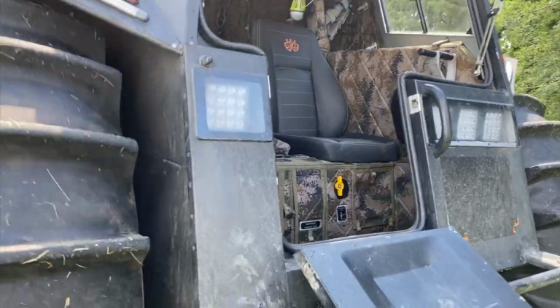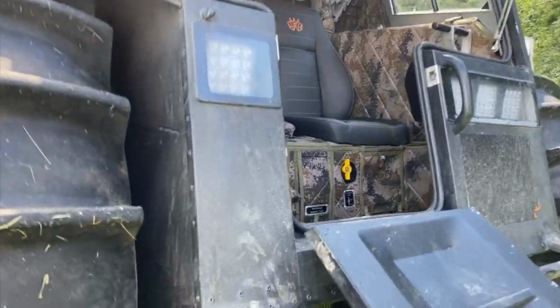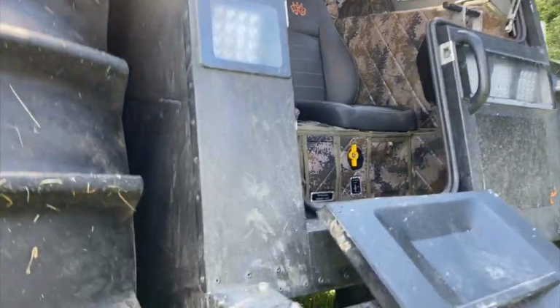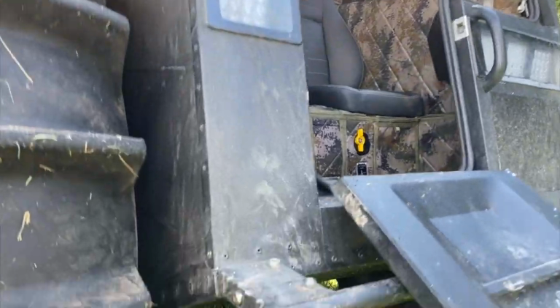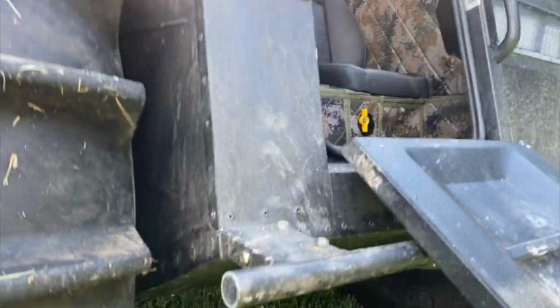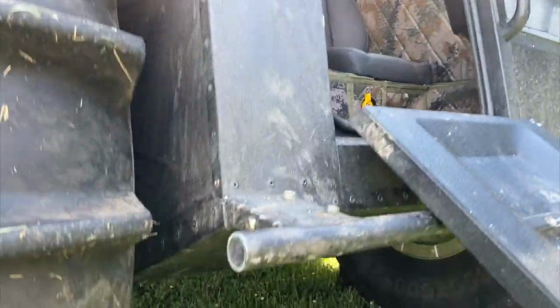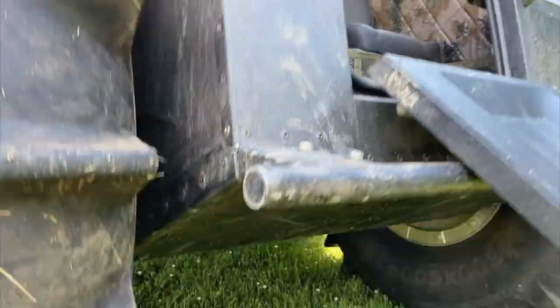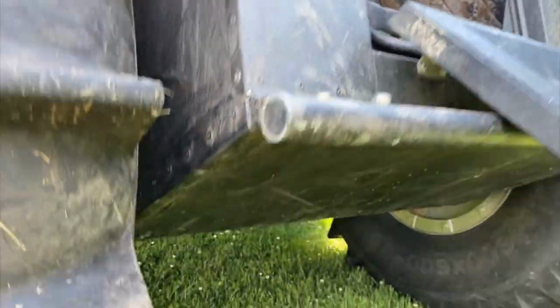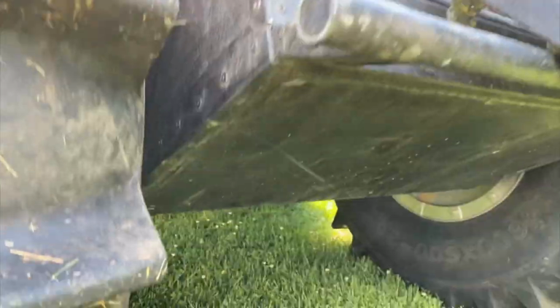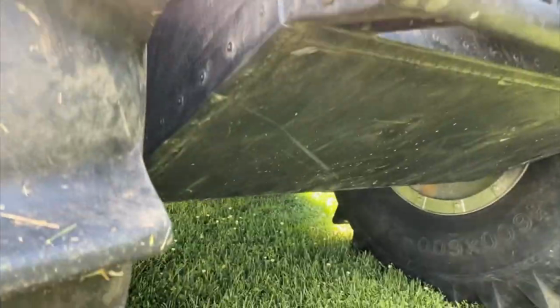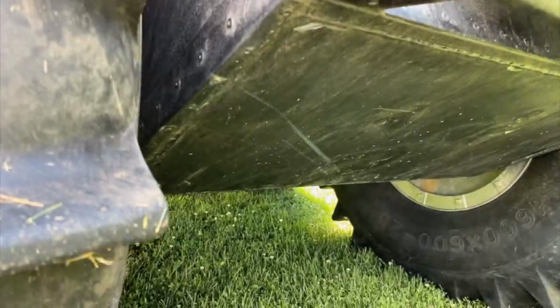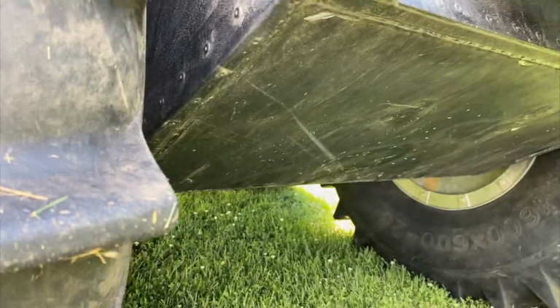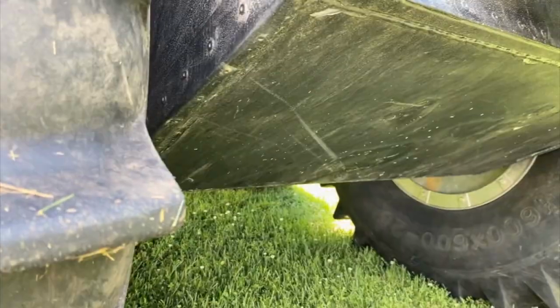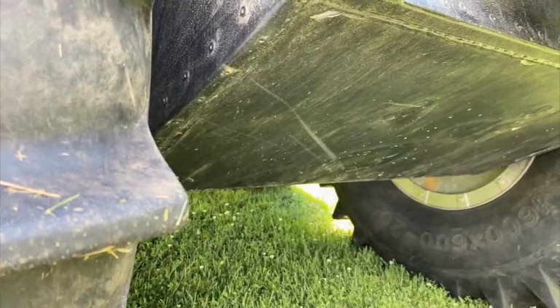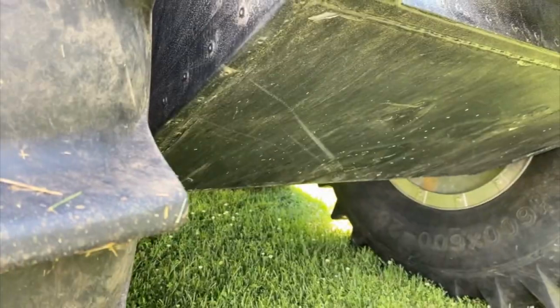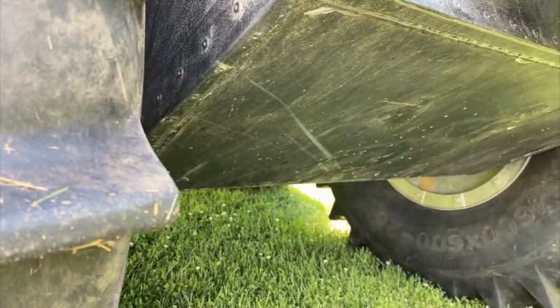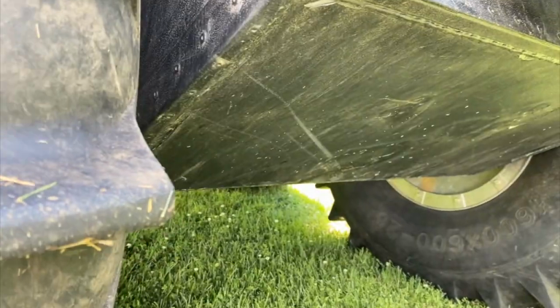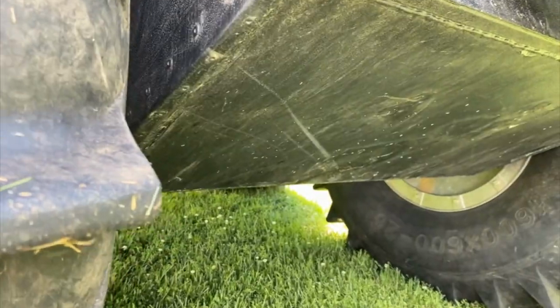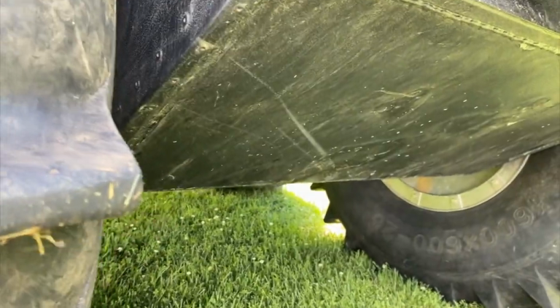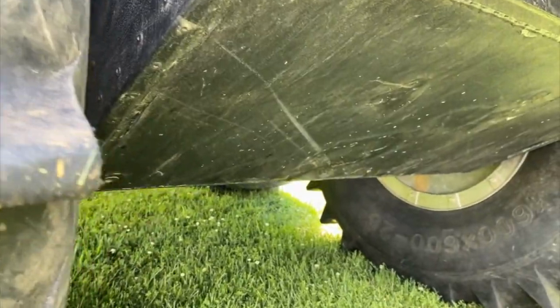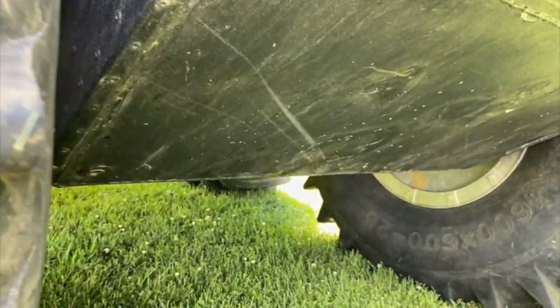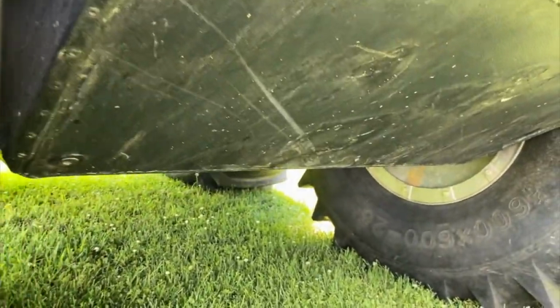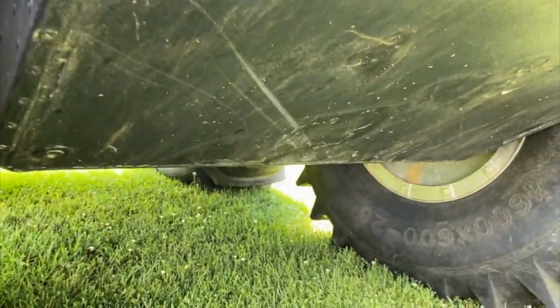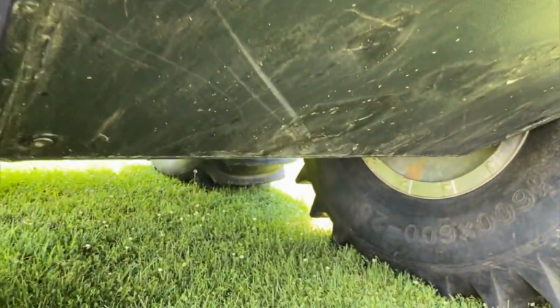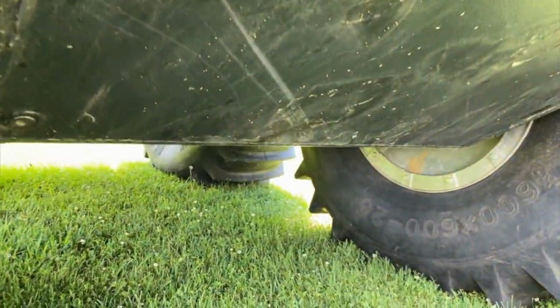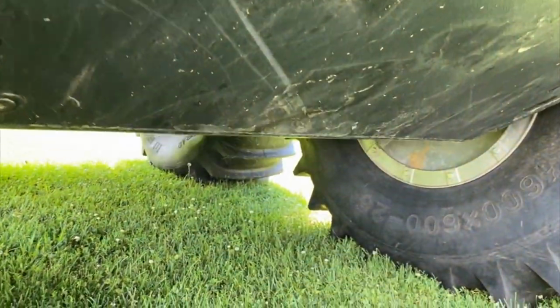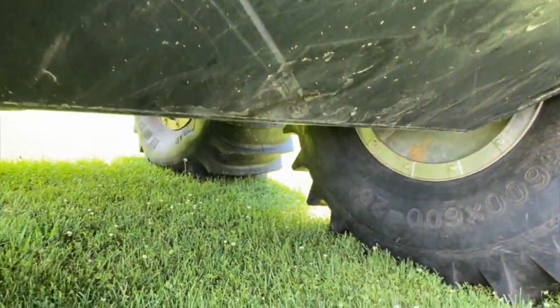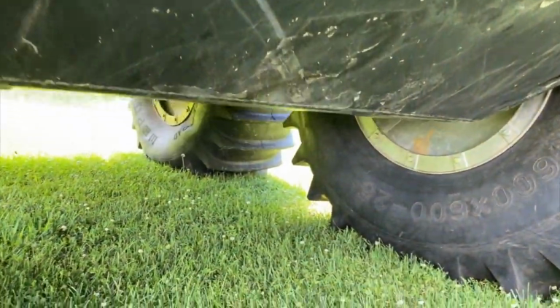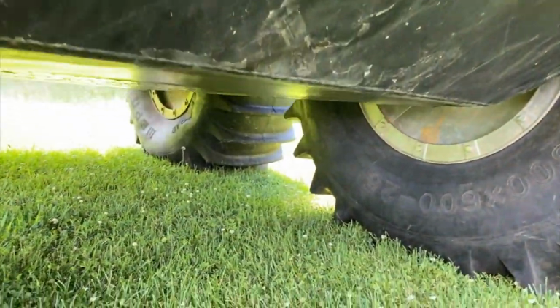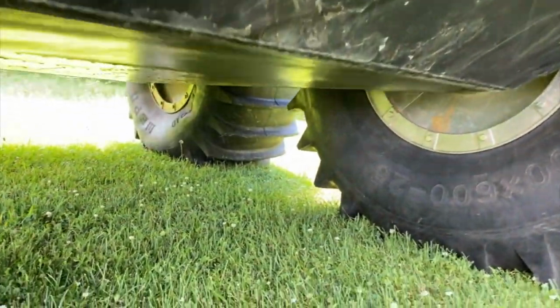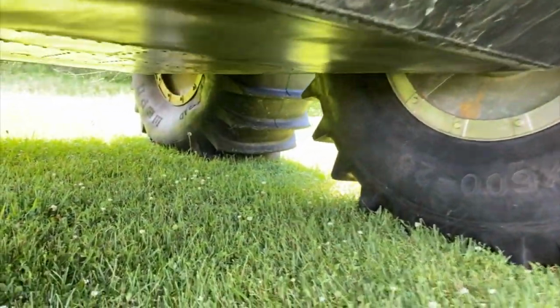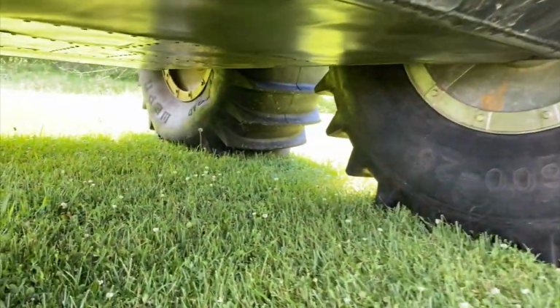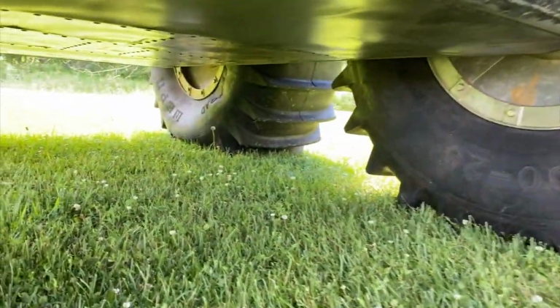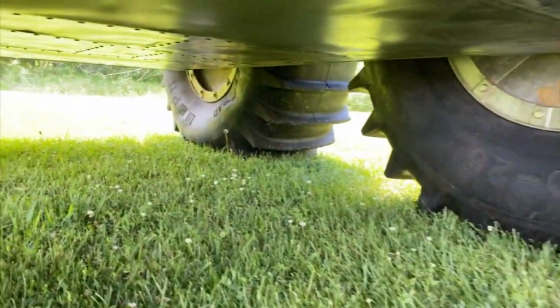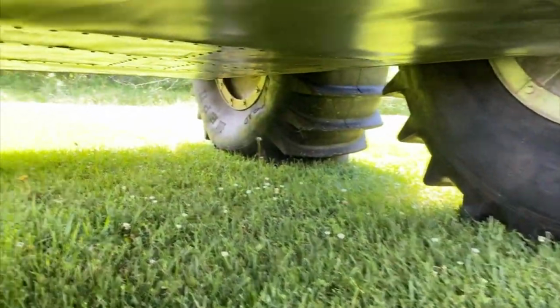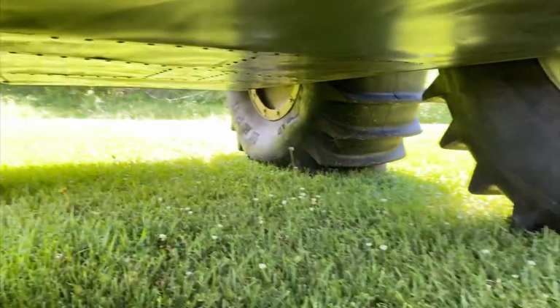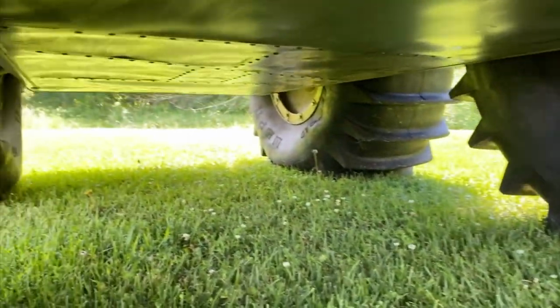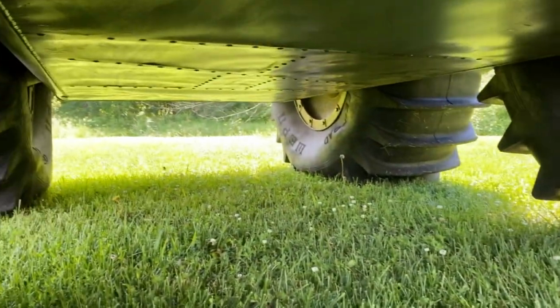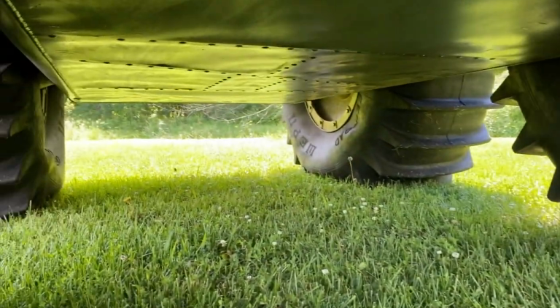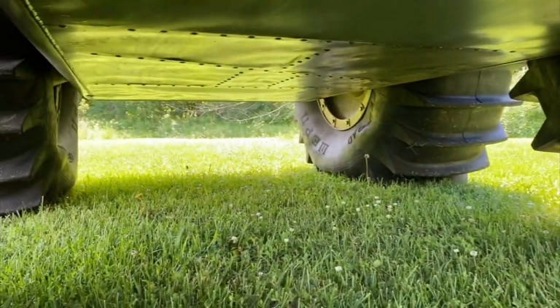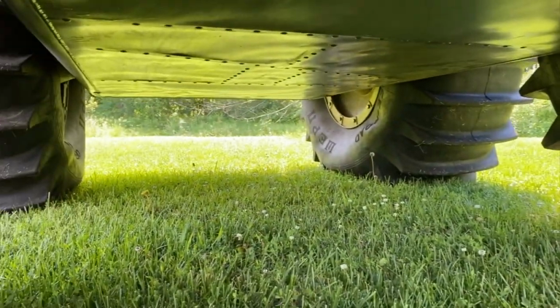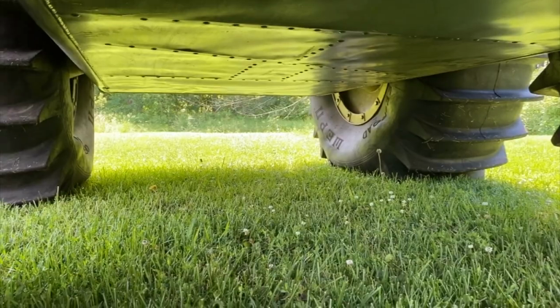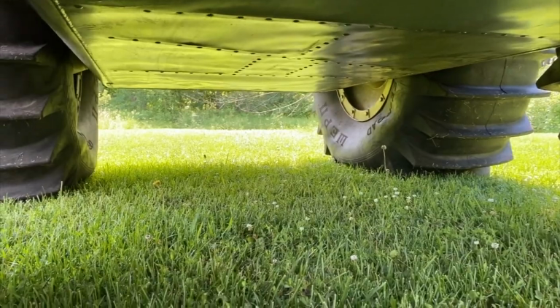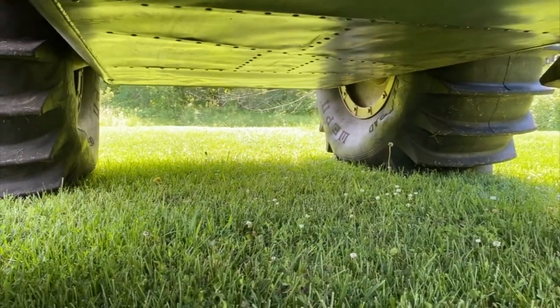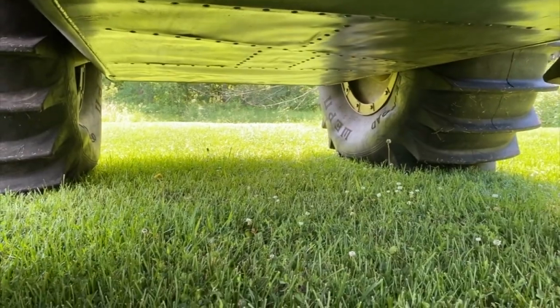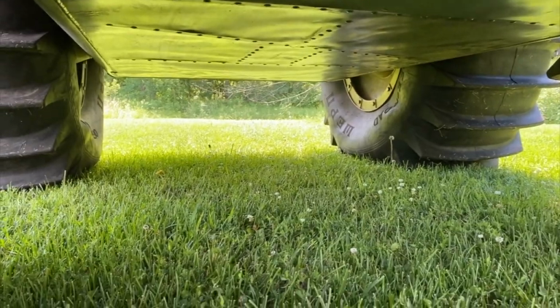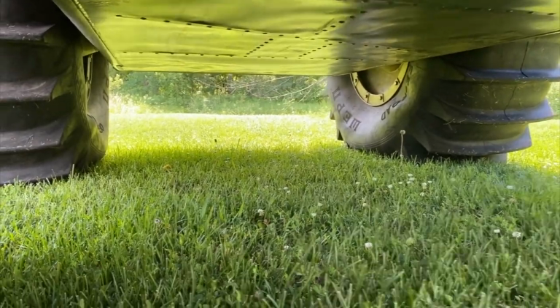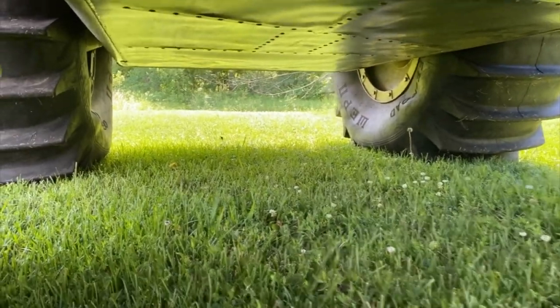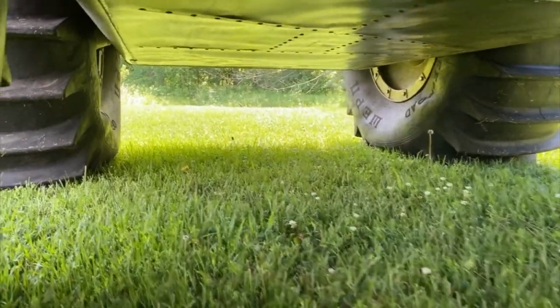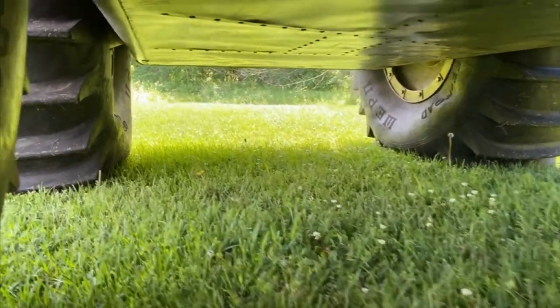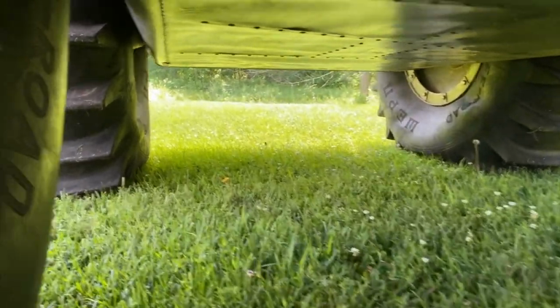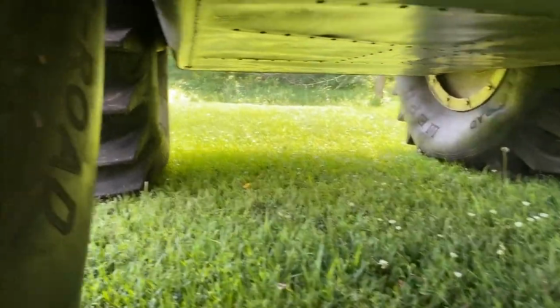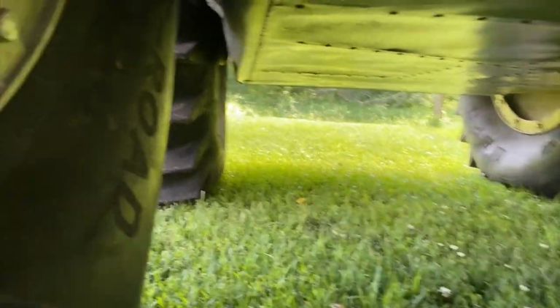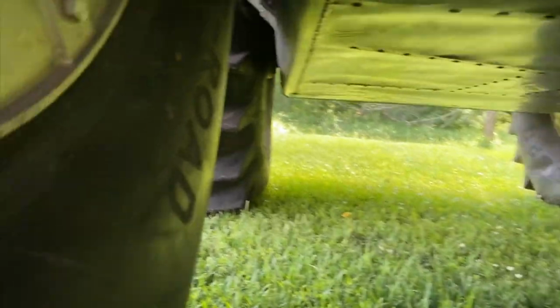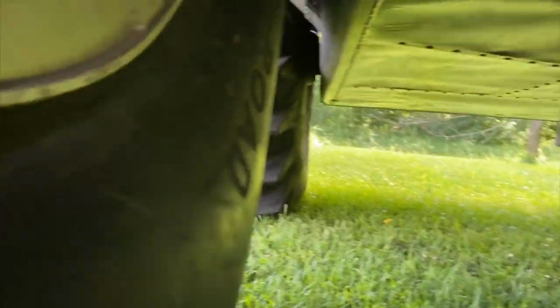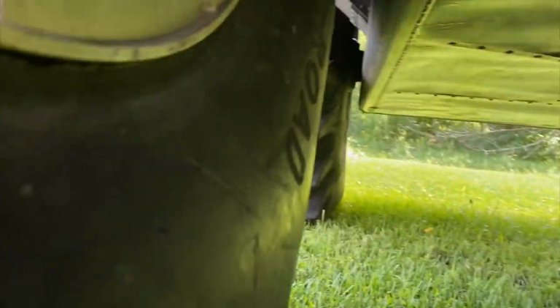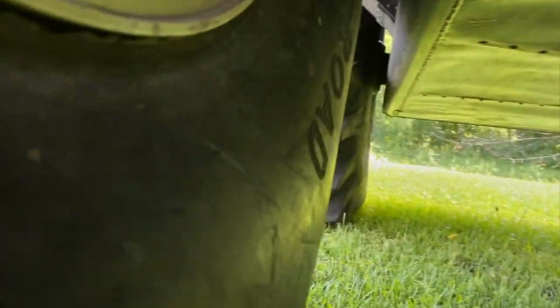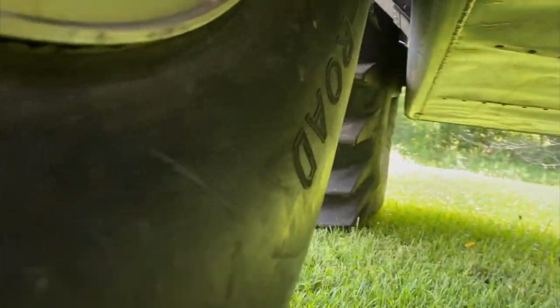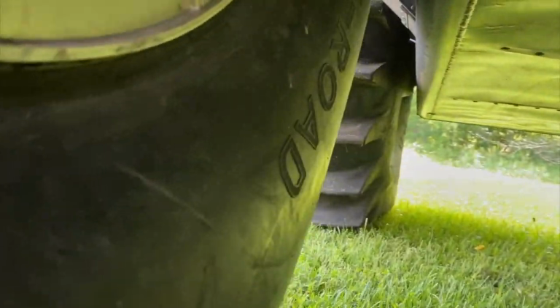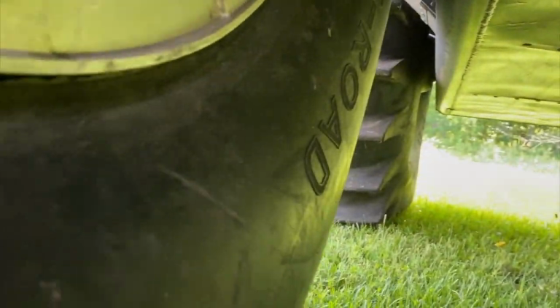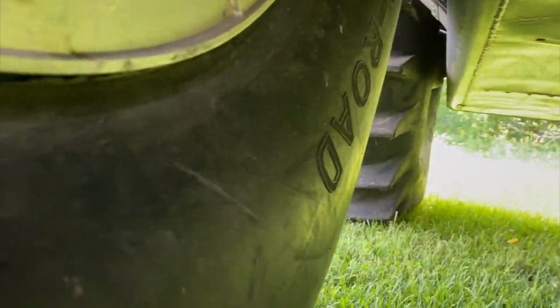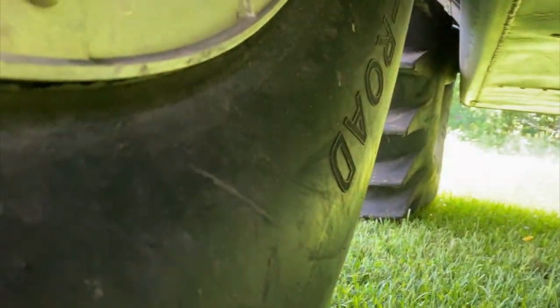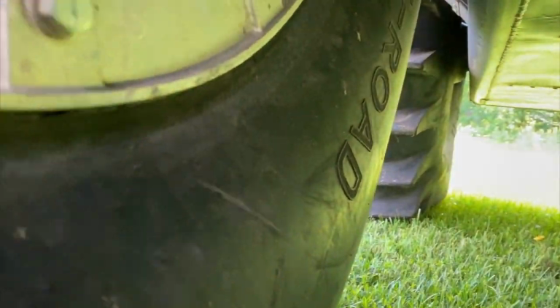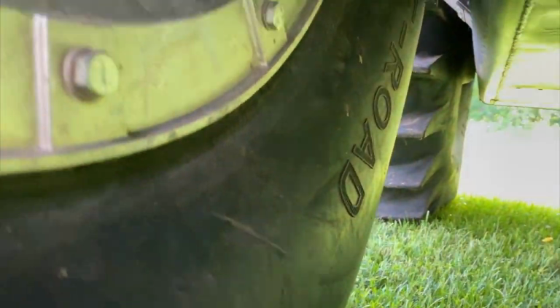One of the nice things here is we've got that nice space underneath — almost two feet — so we can get underneath the Sherp fairly easily.